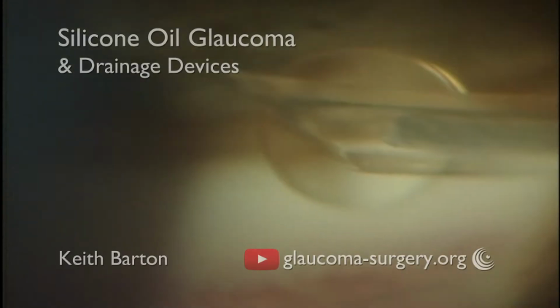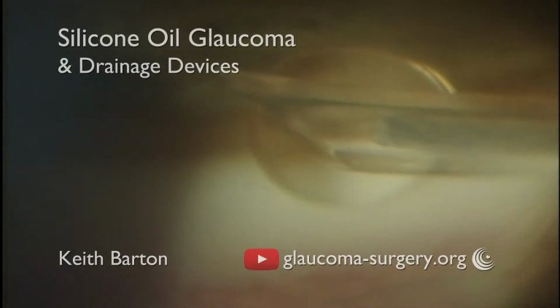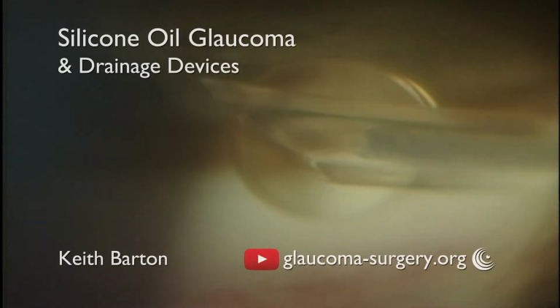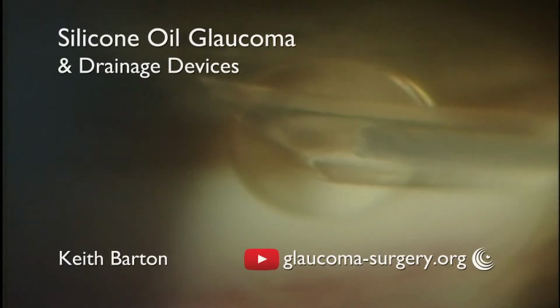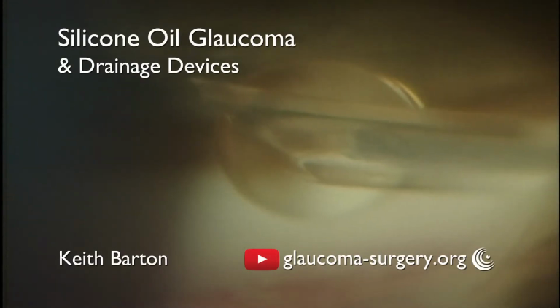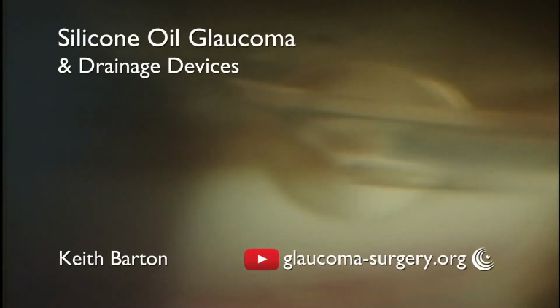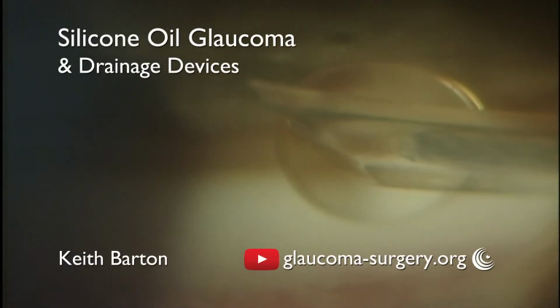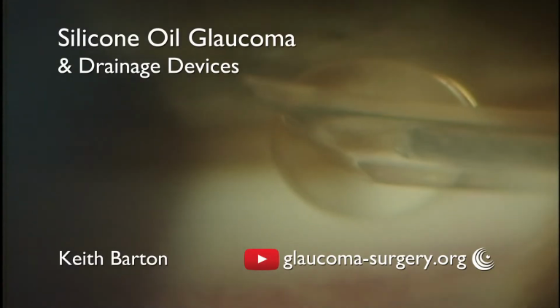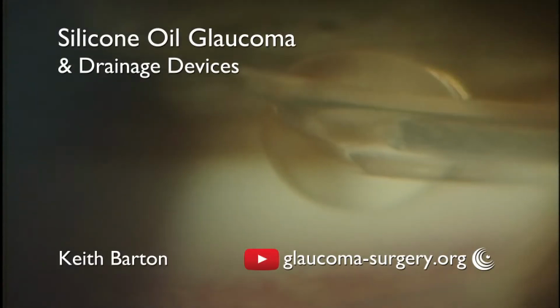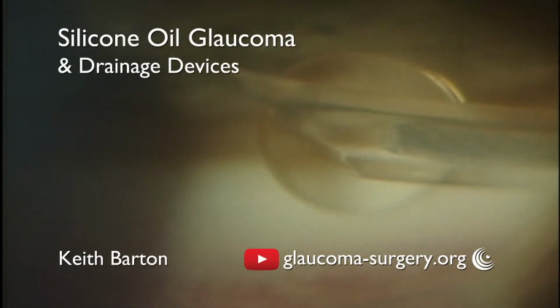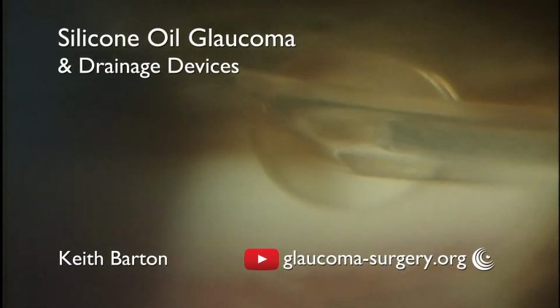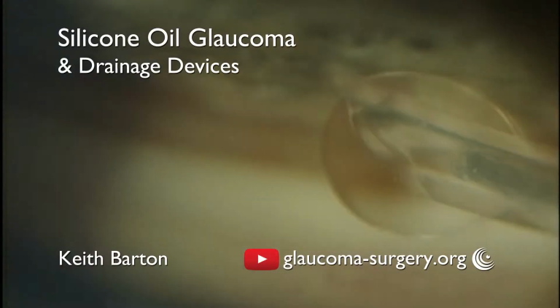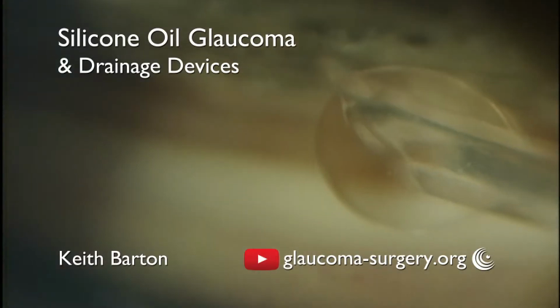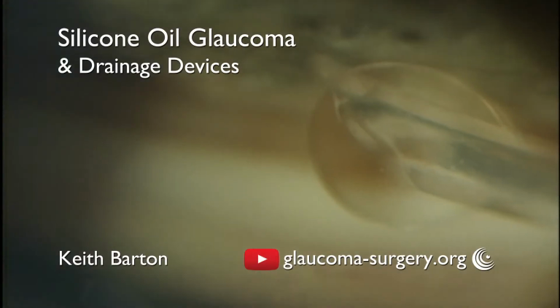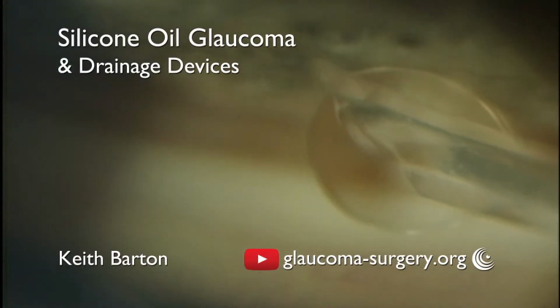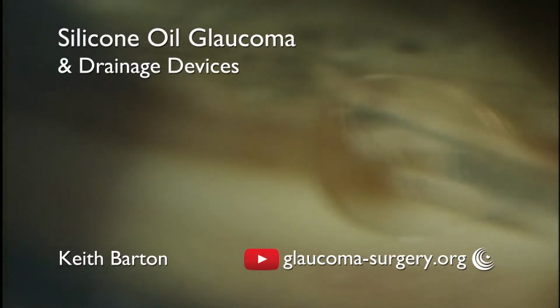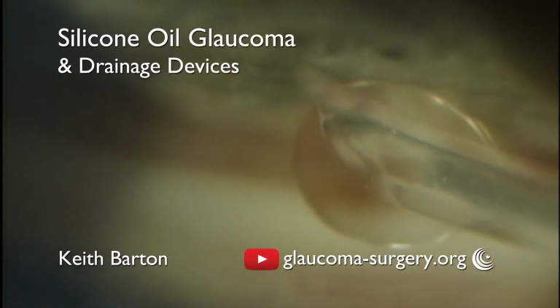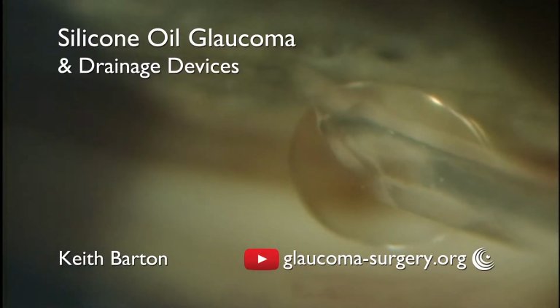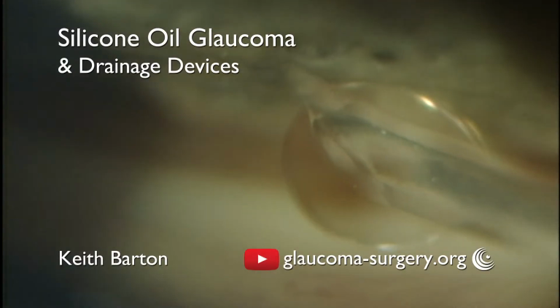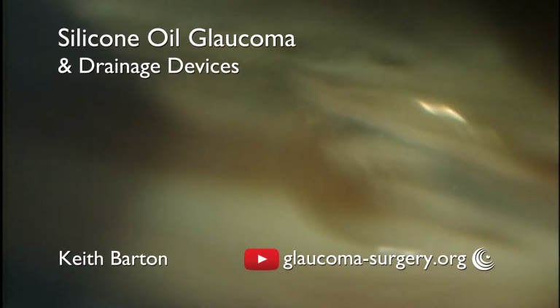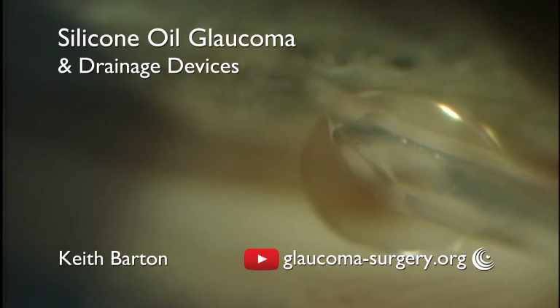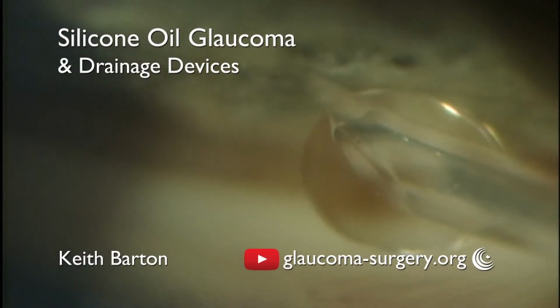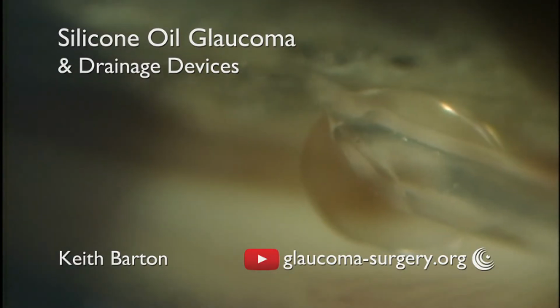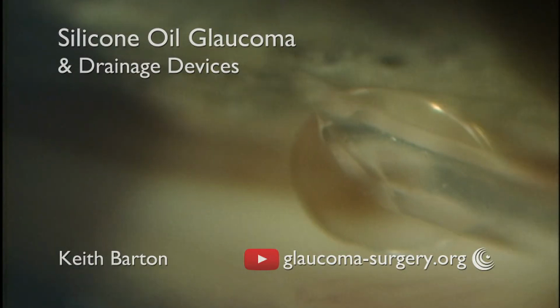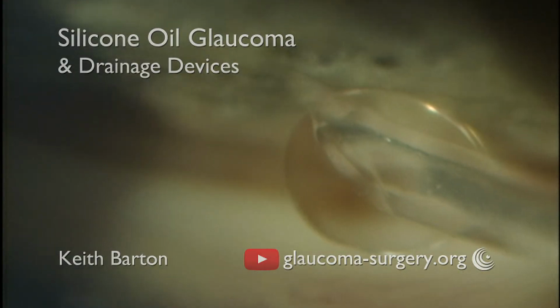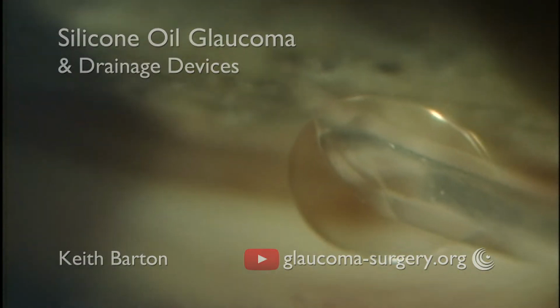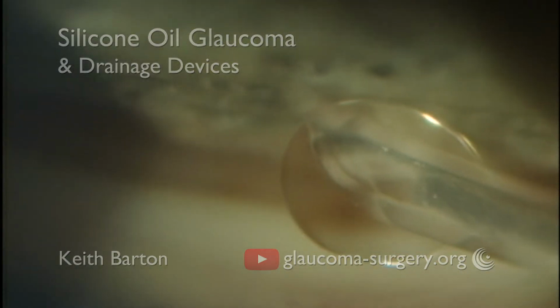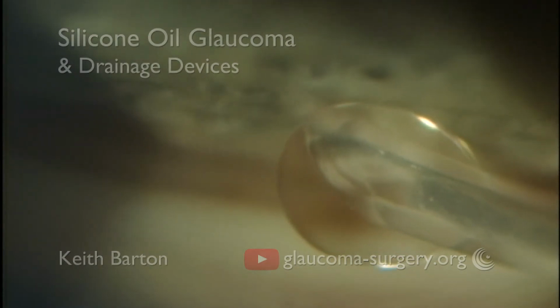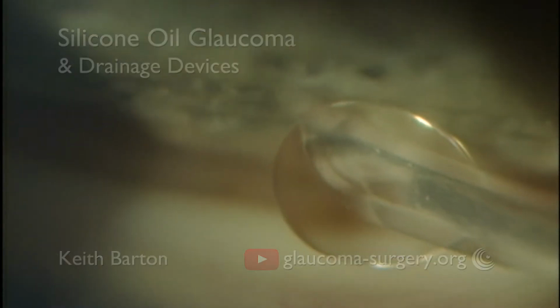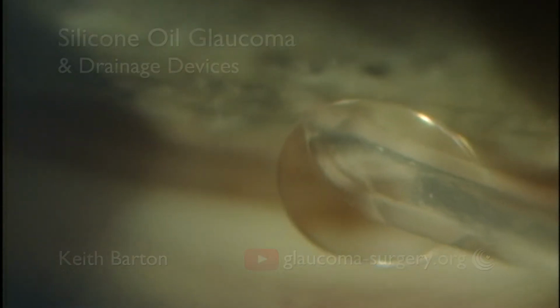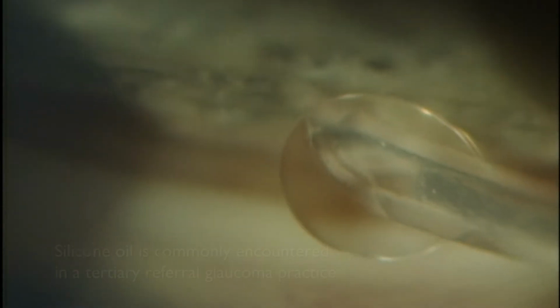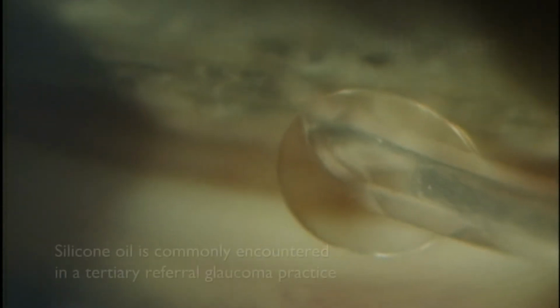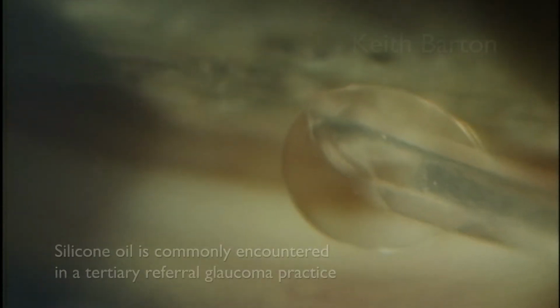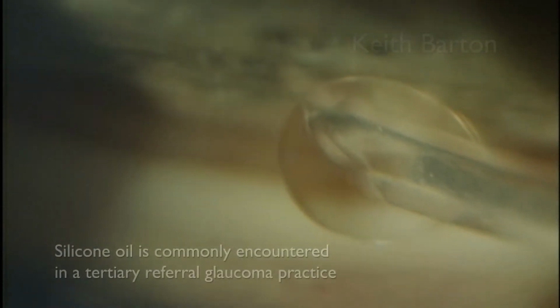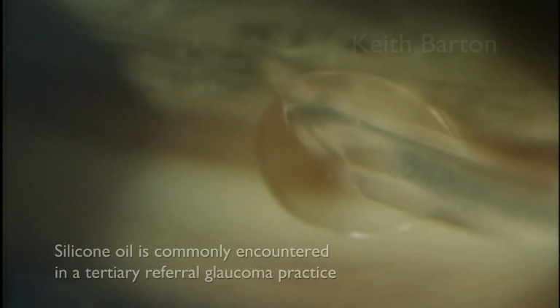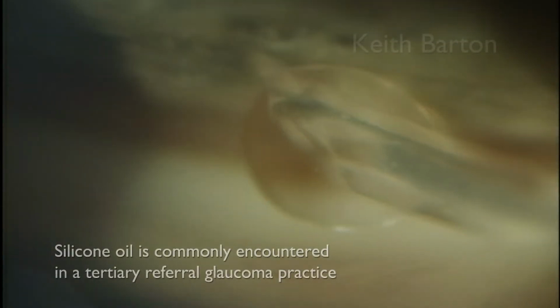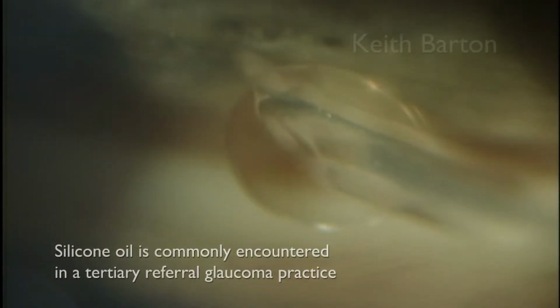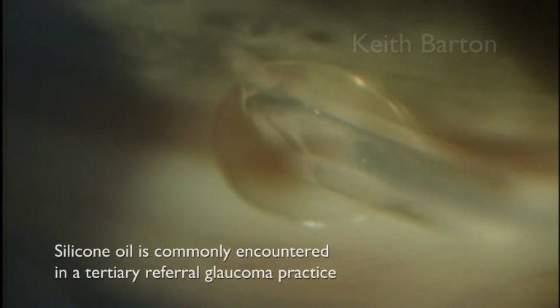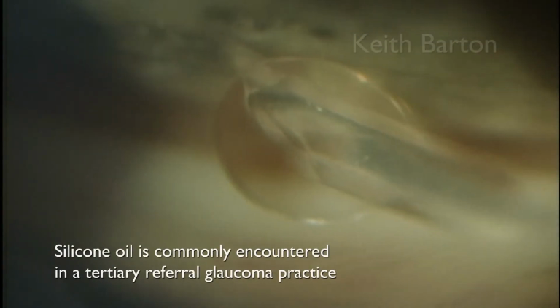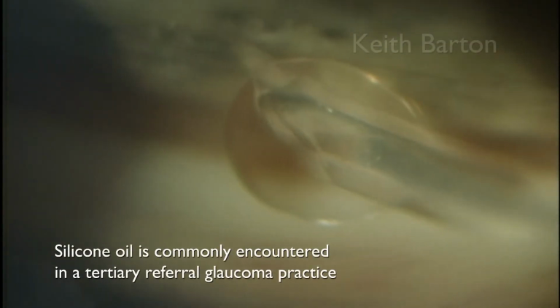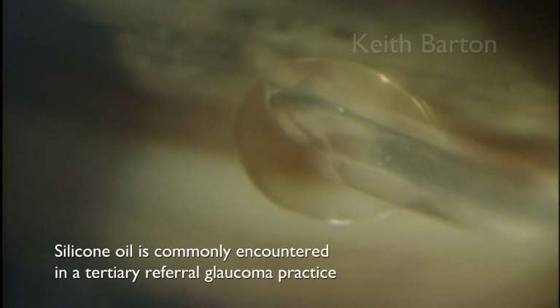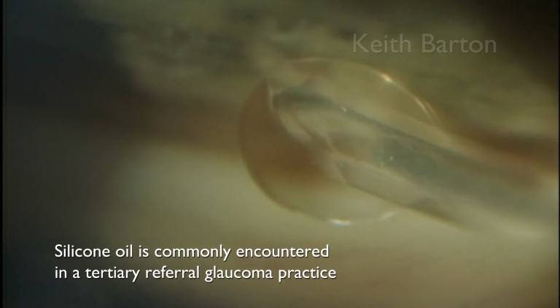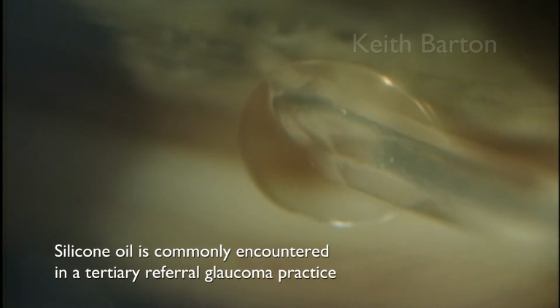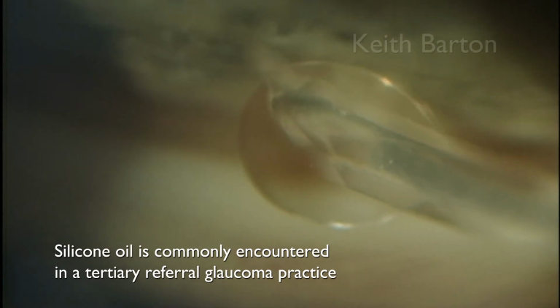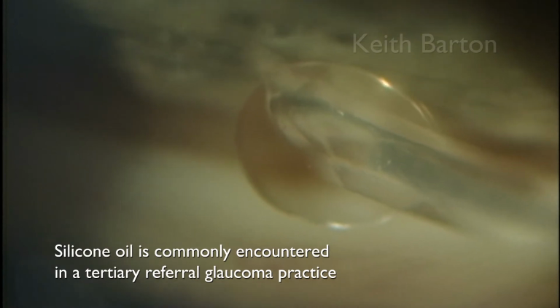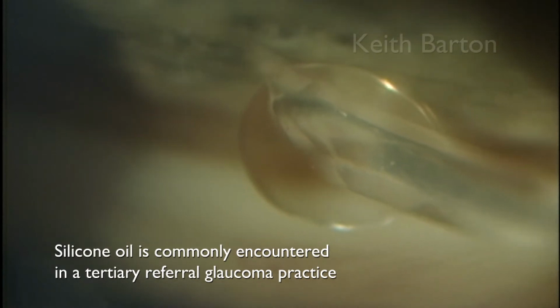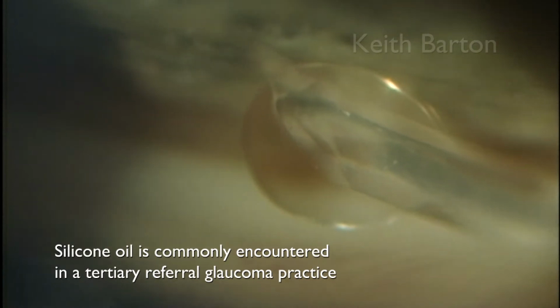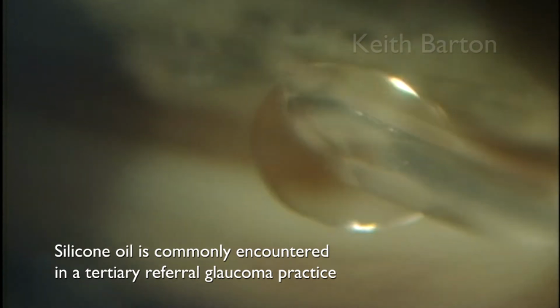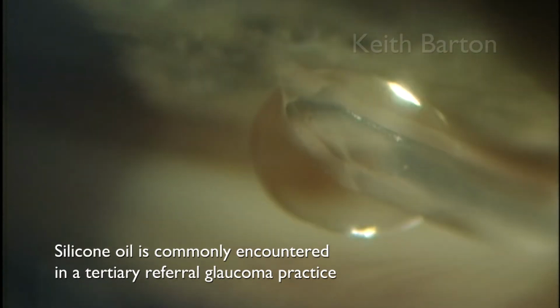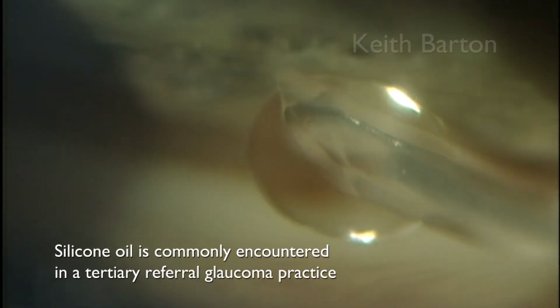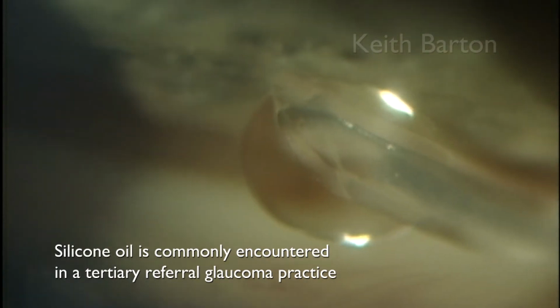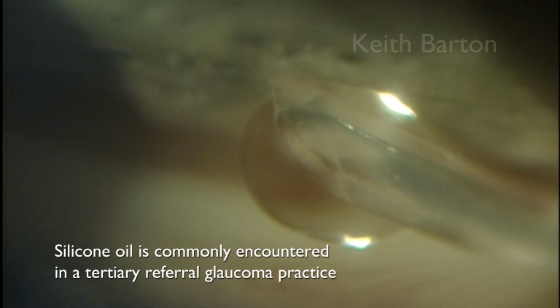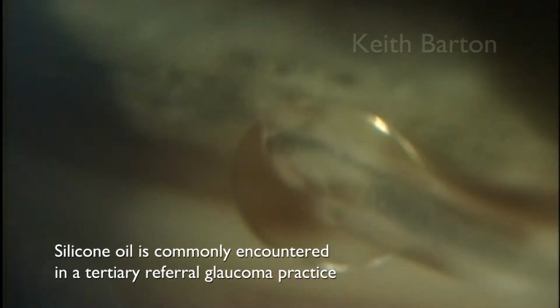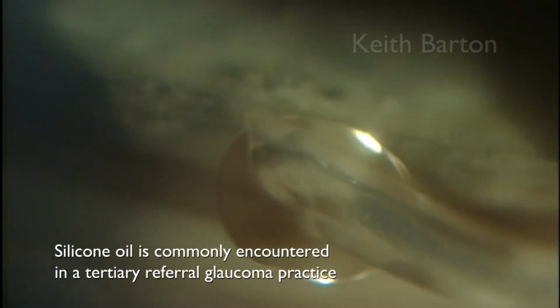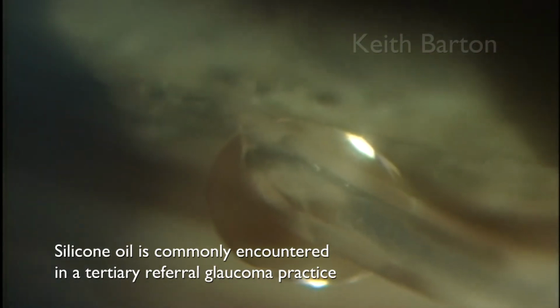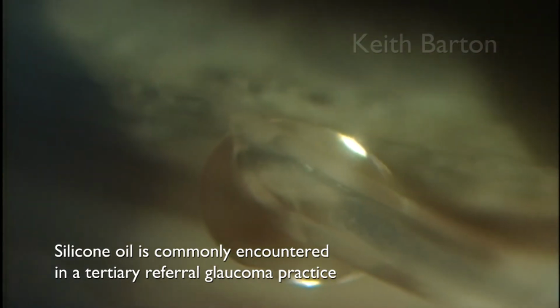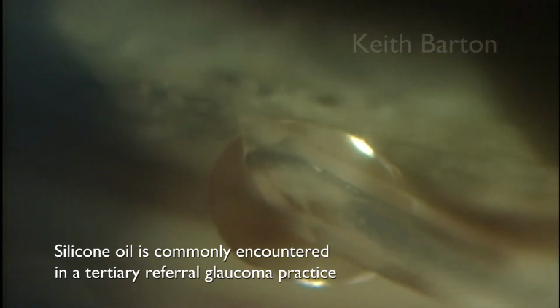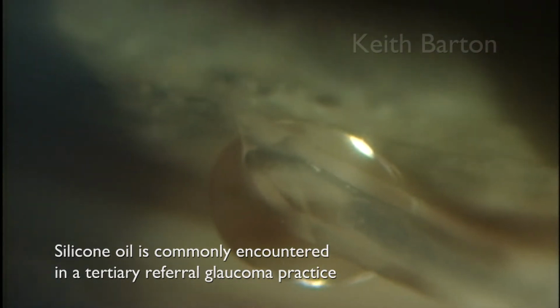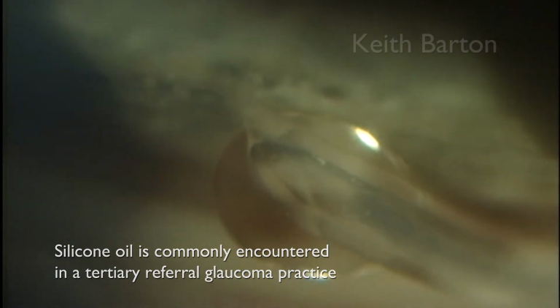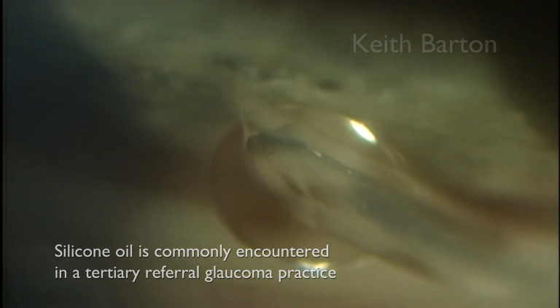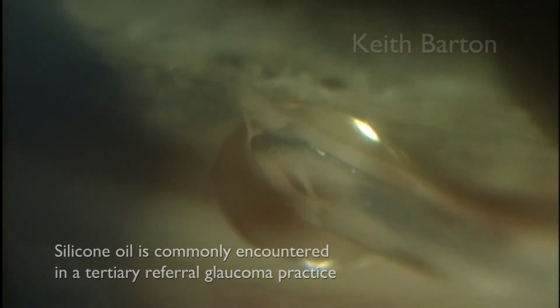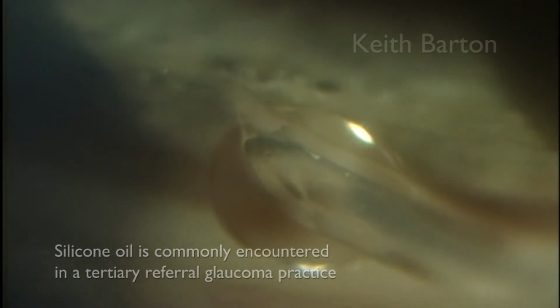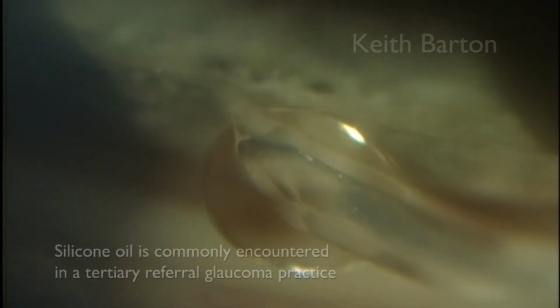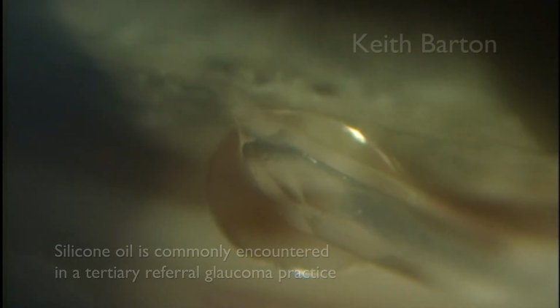Hi, I'm Keith Barton. In my tertiary referral practice, silicon oil glaucoma is common.